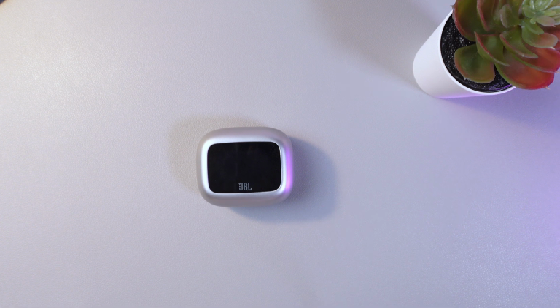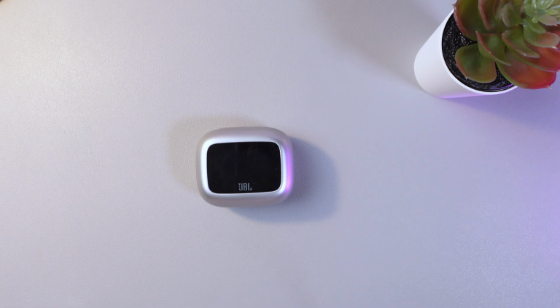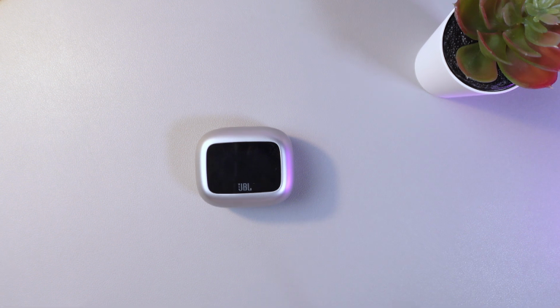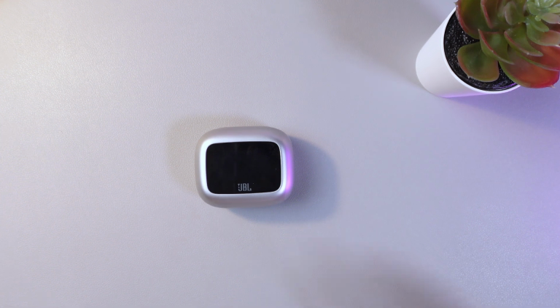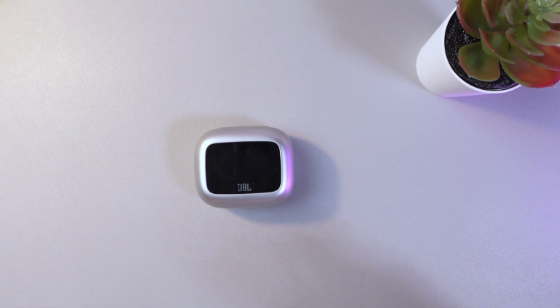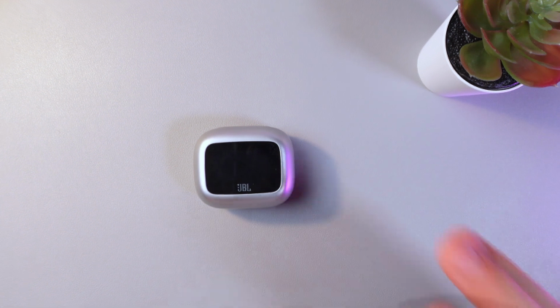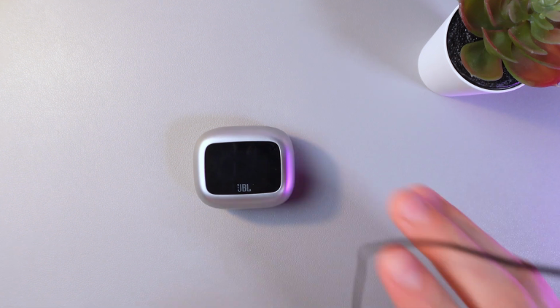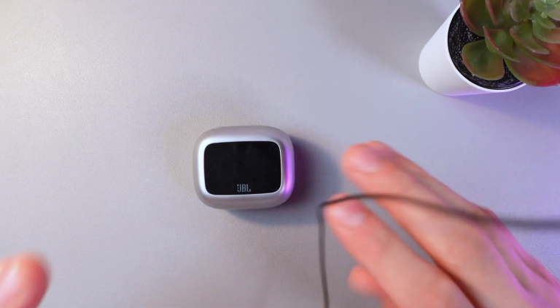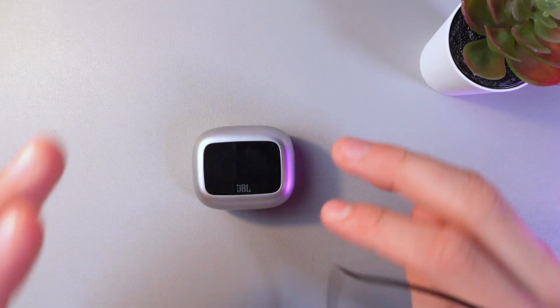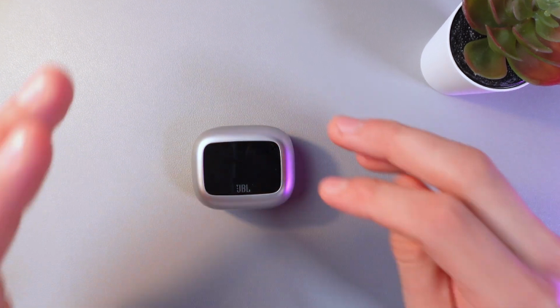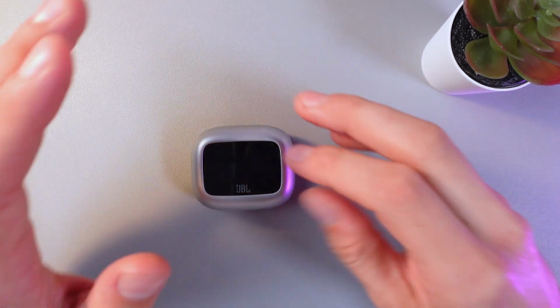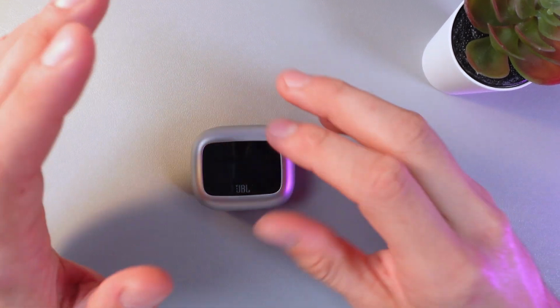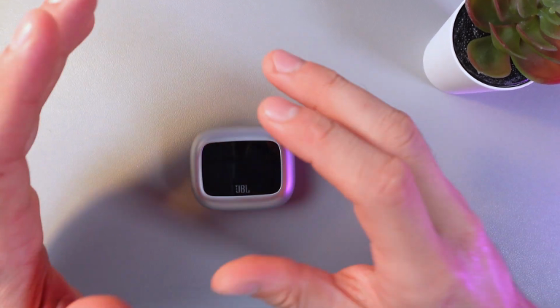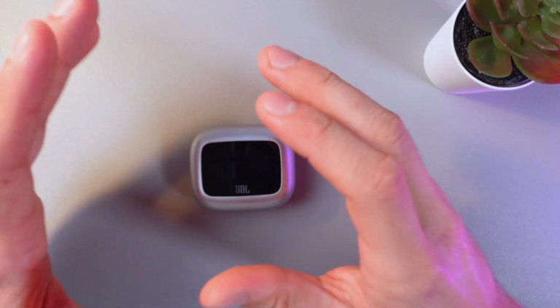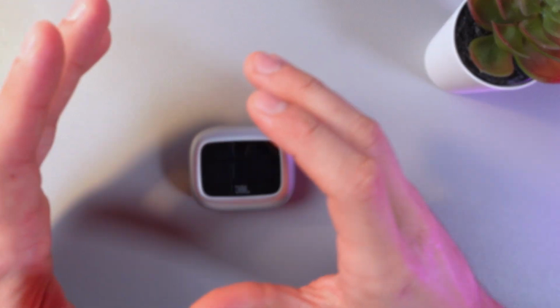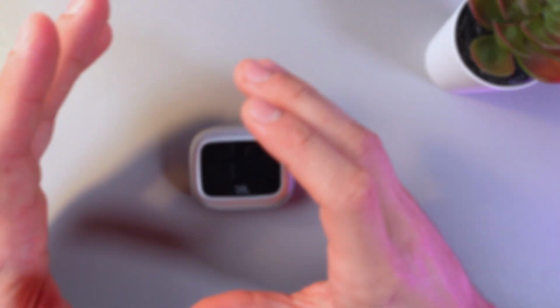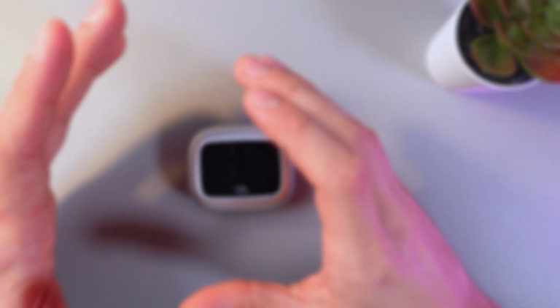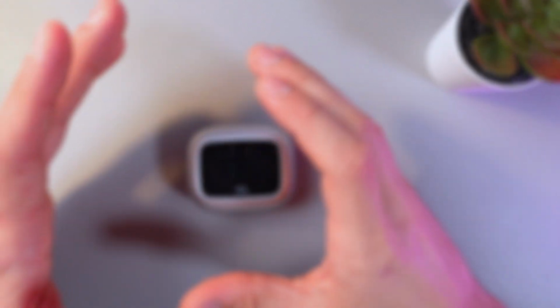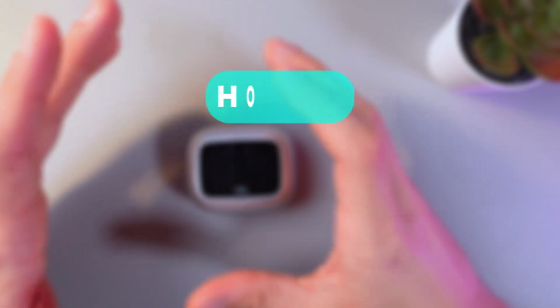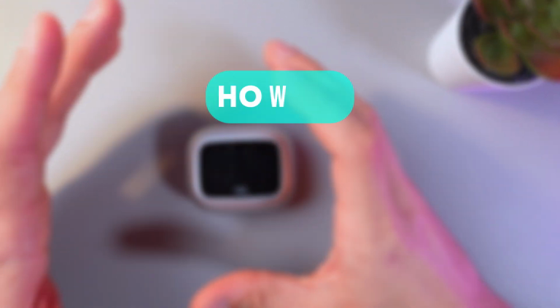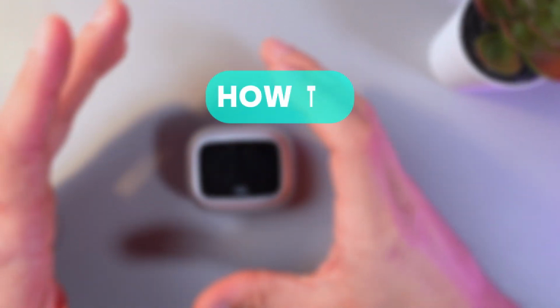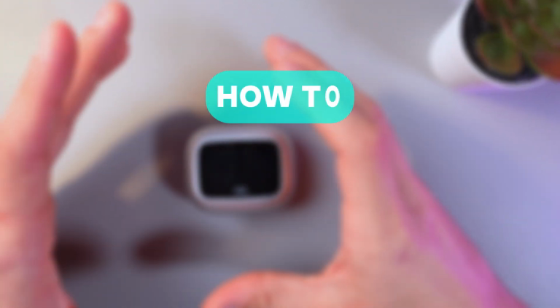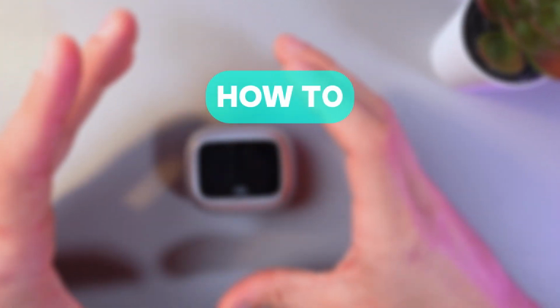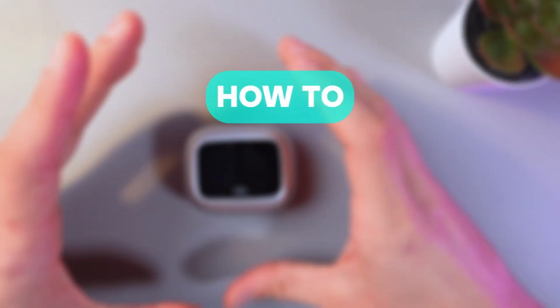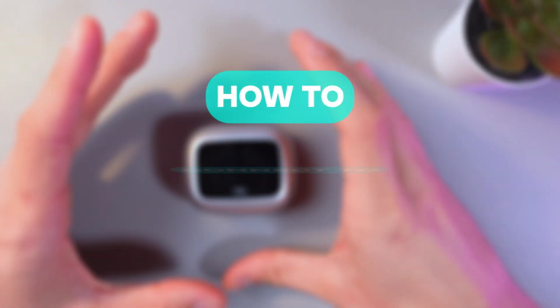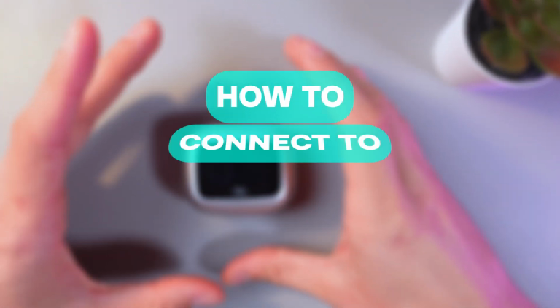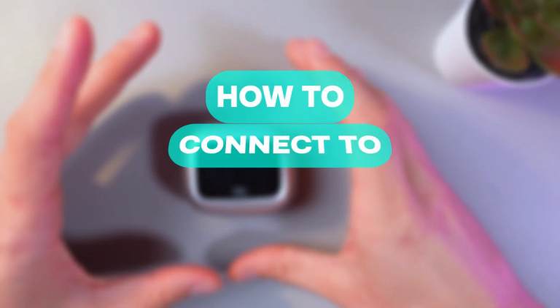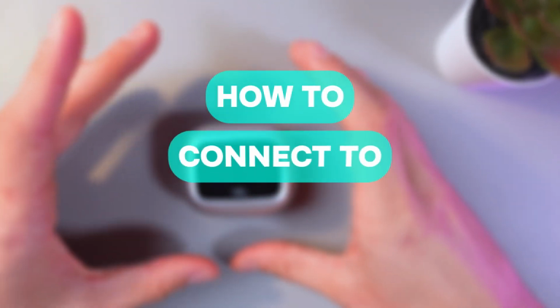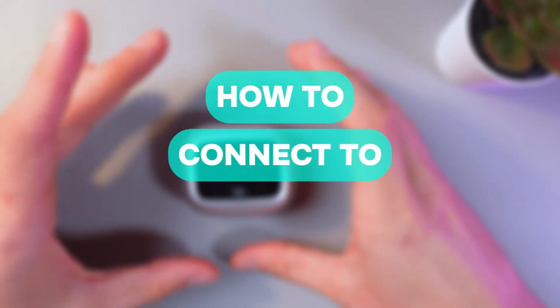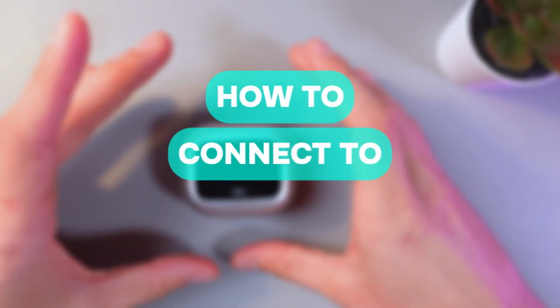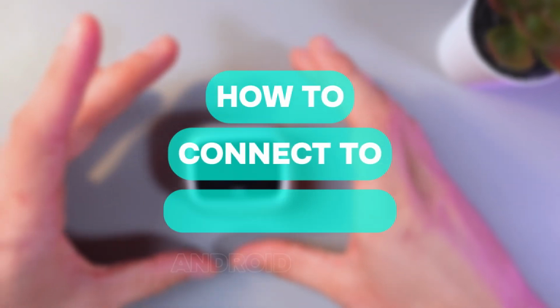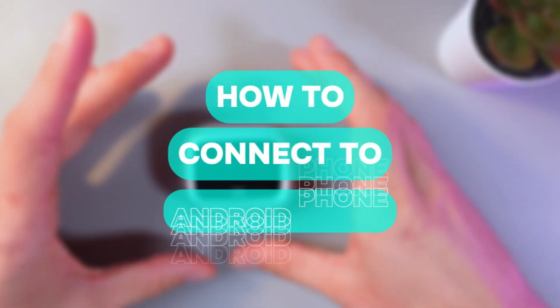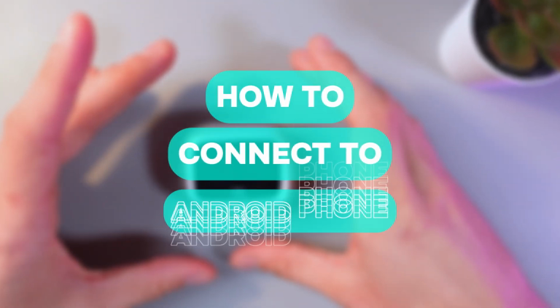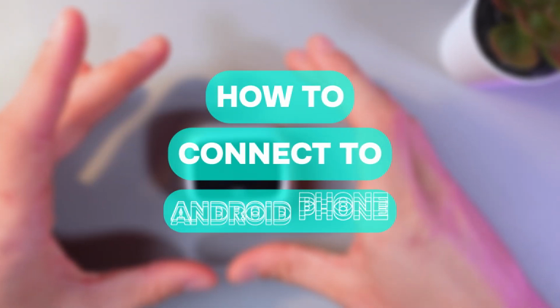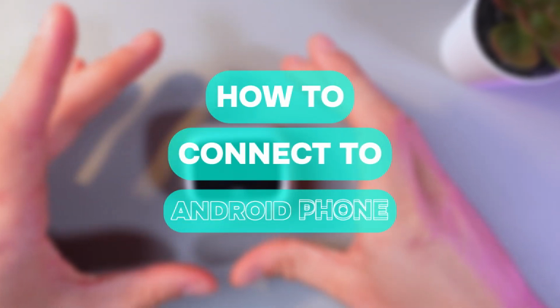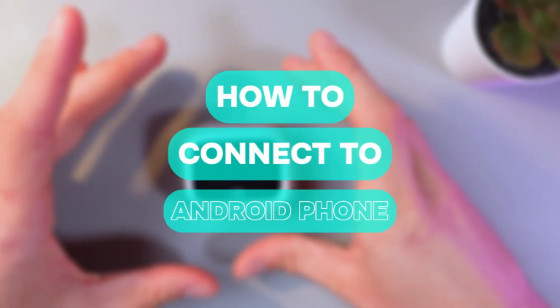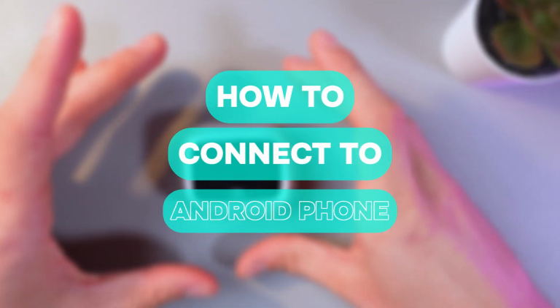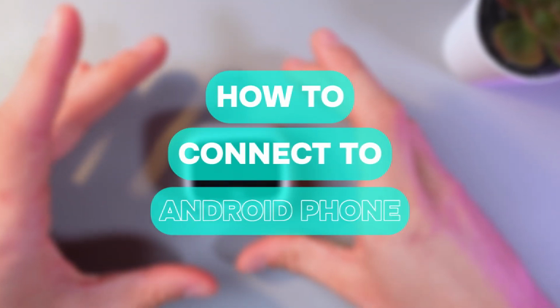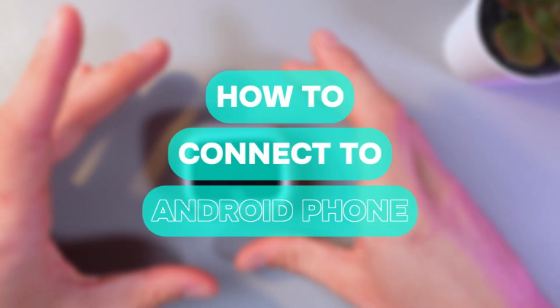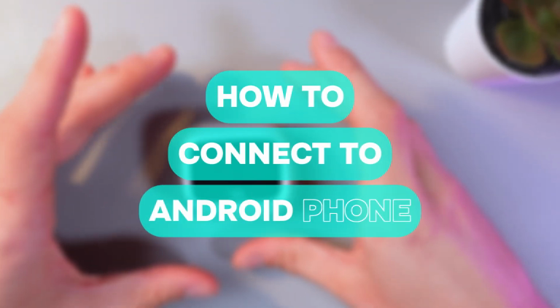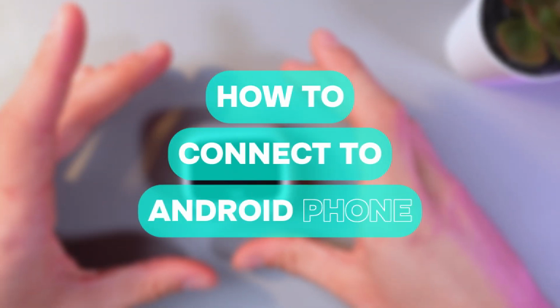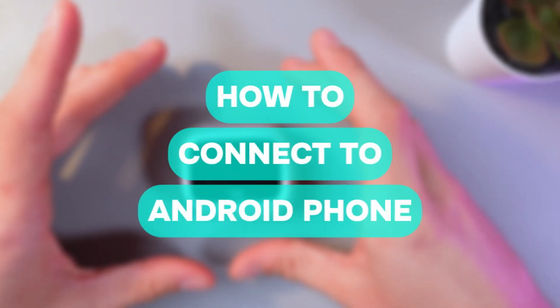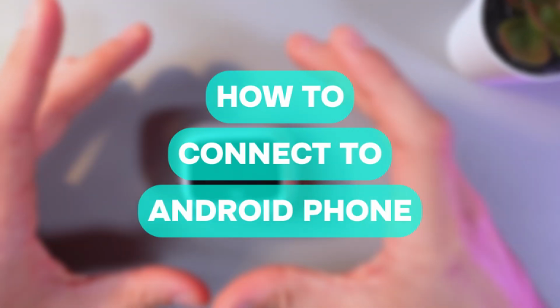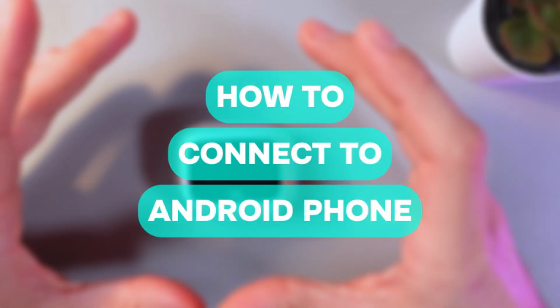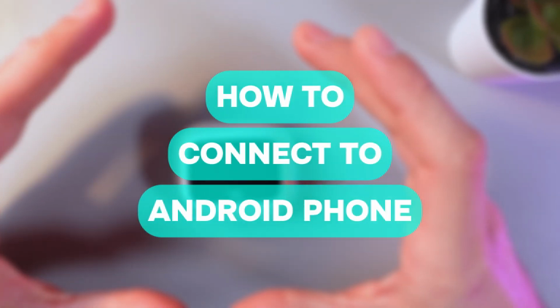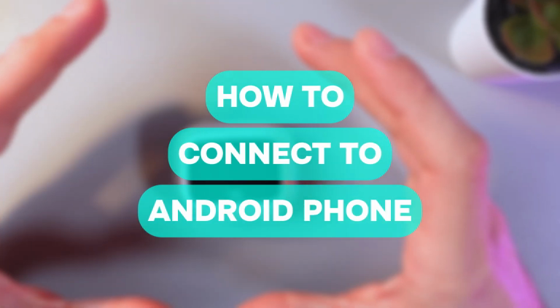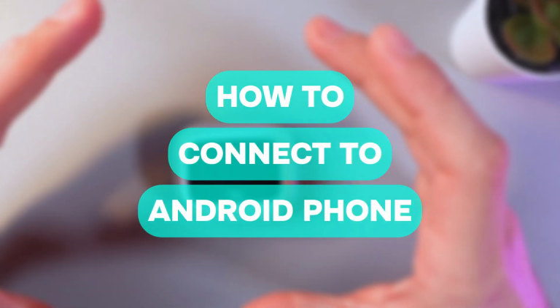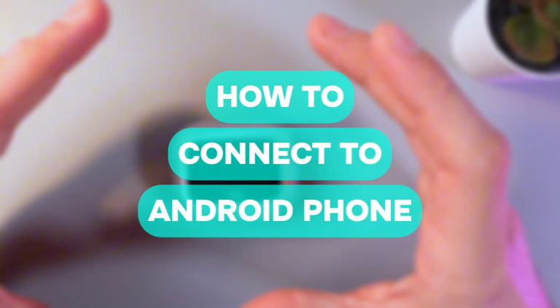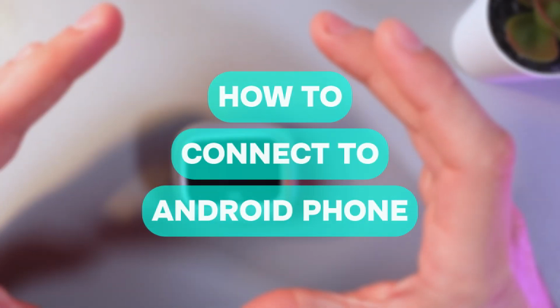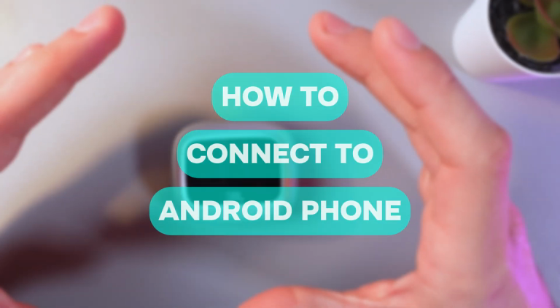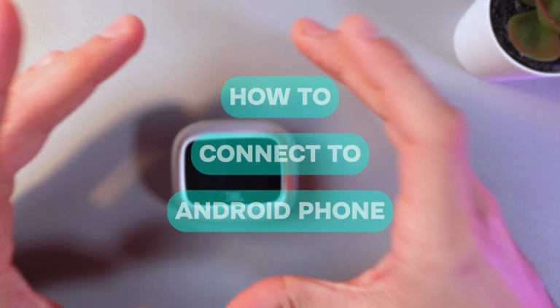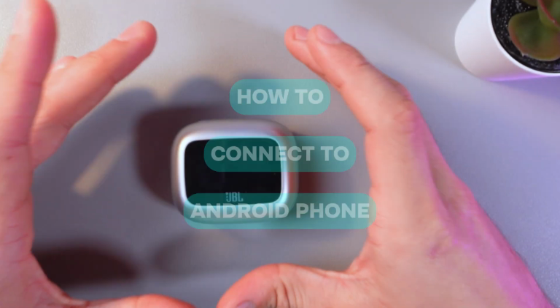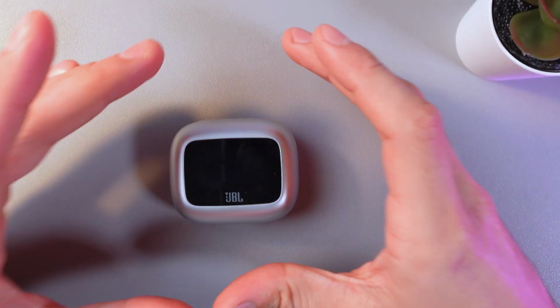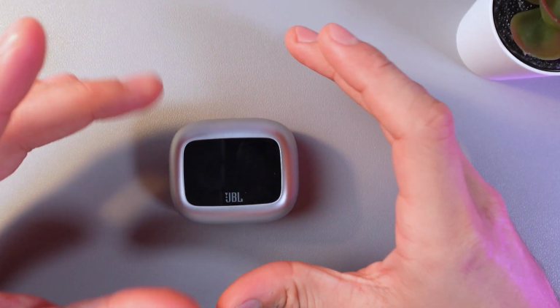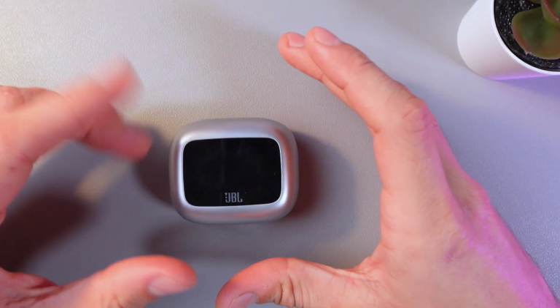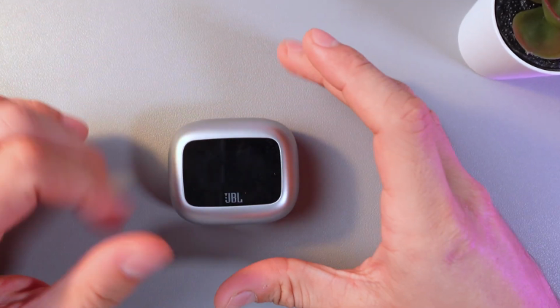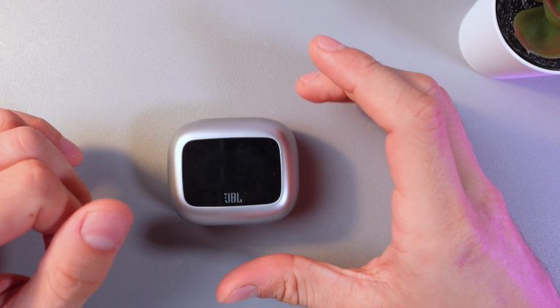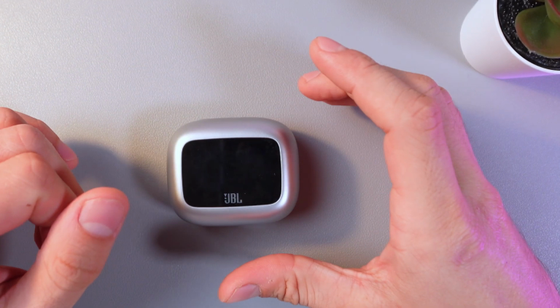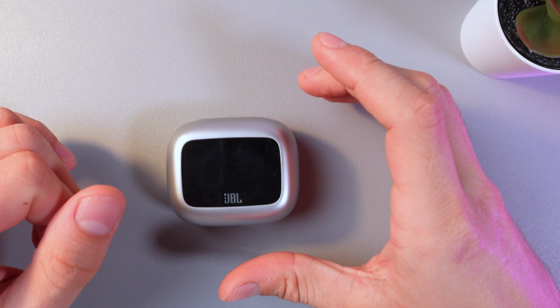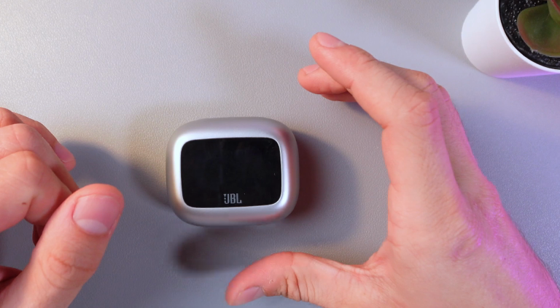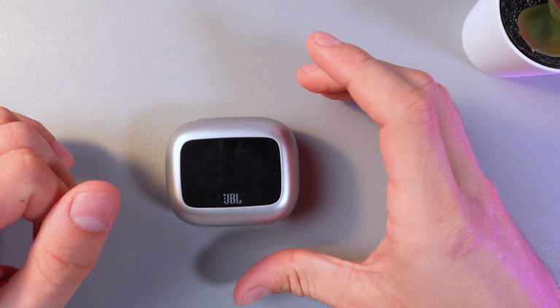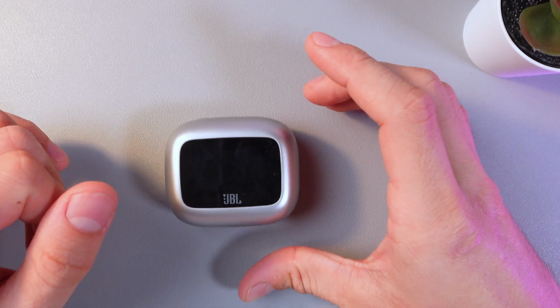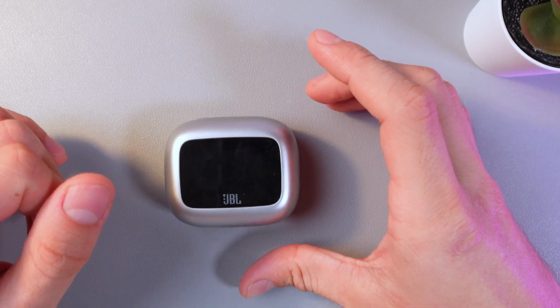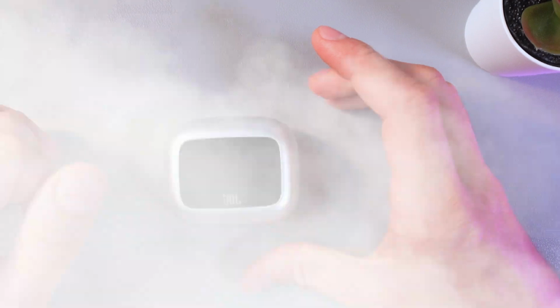Hello everyone, and today I'll show you how to connect your JBL Live Beam 3 to an Android smartphone.